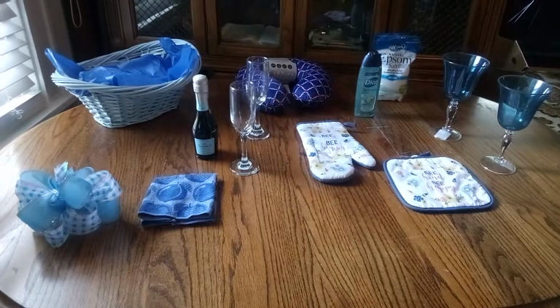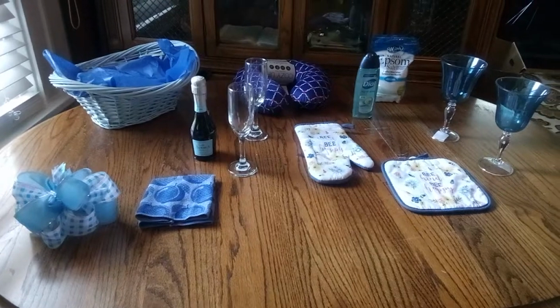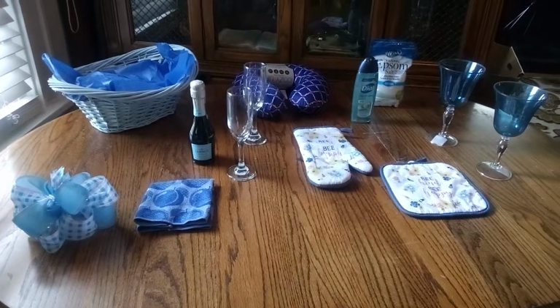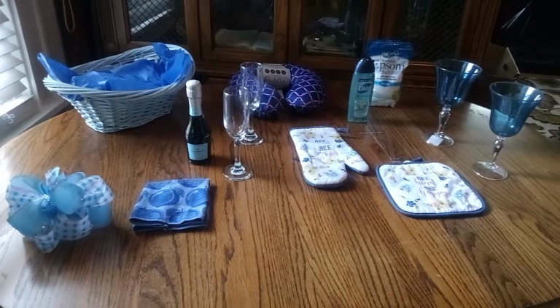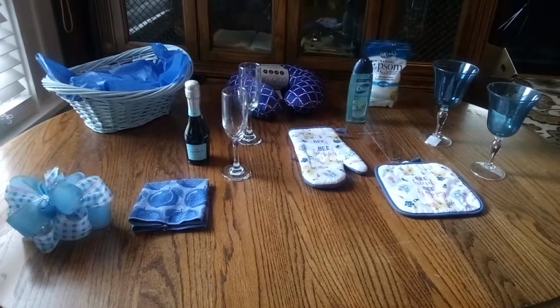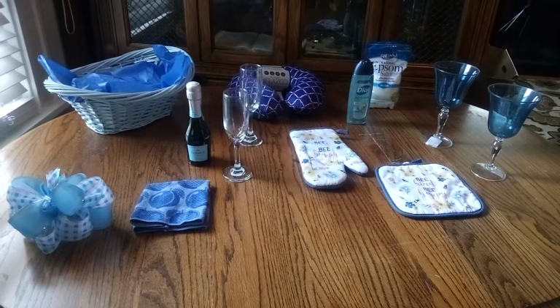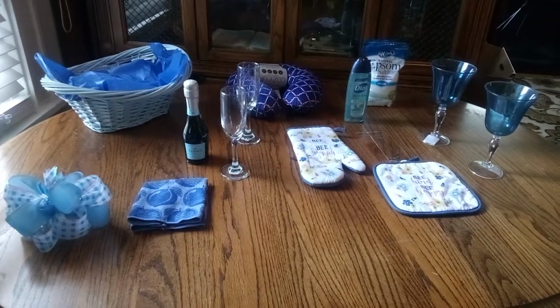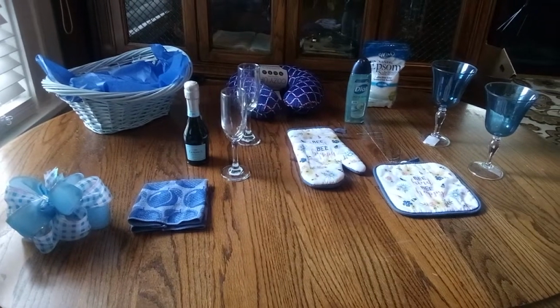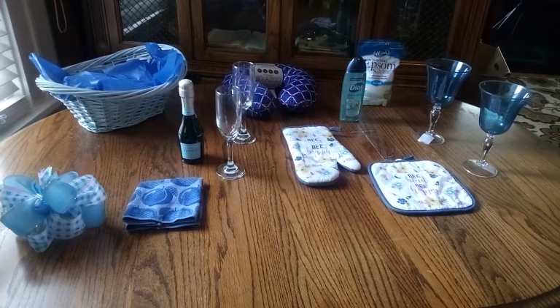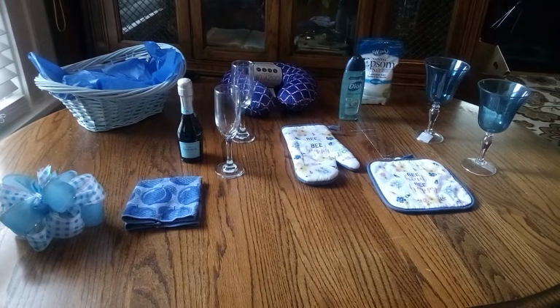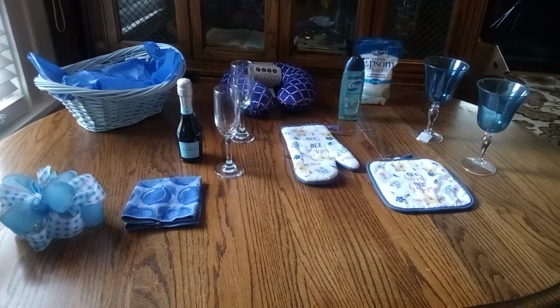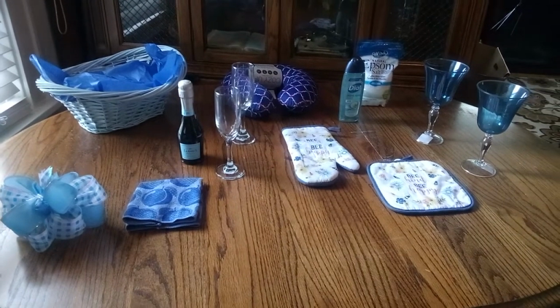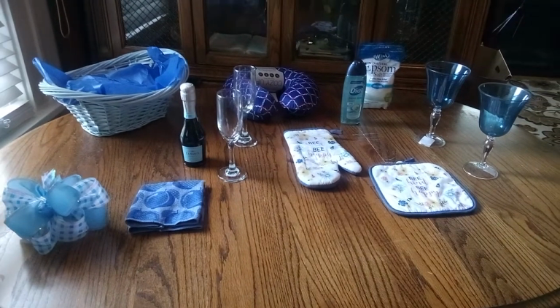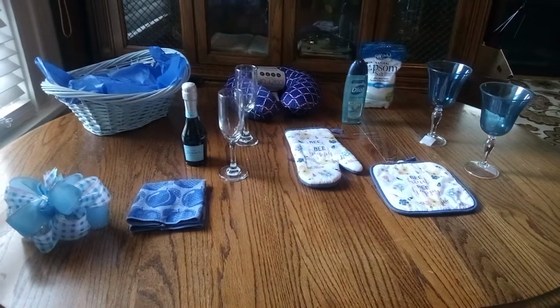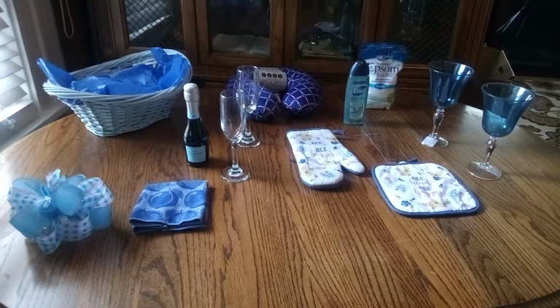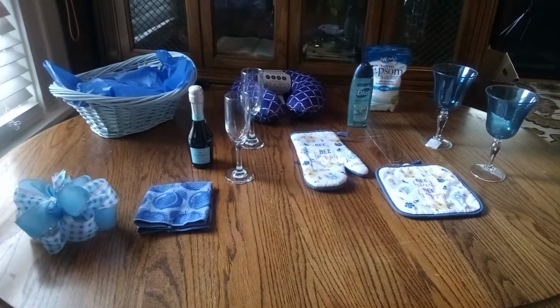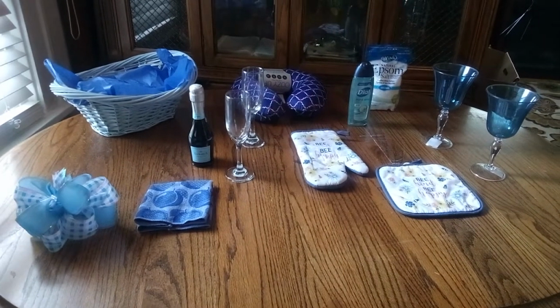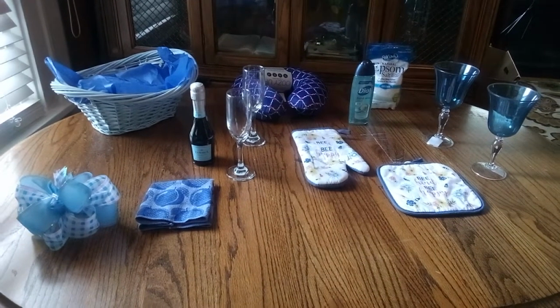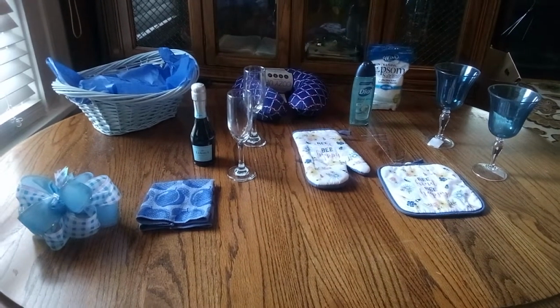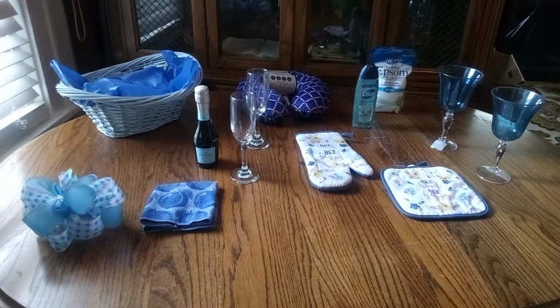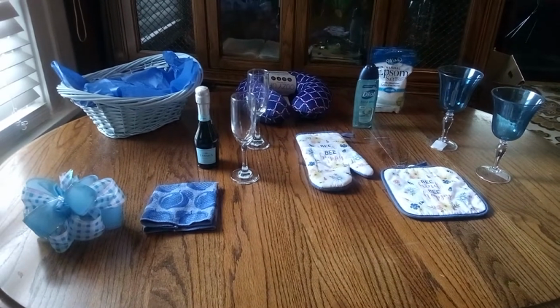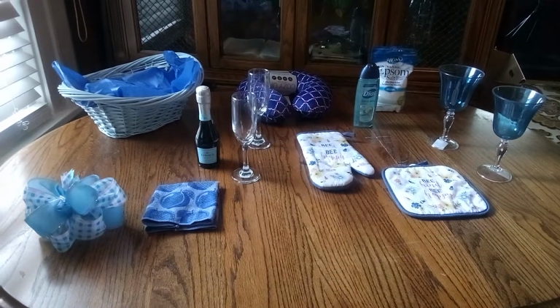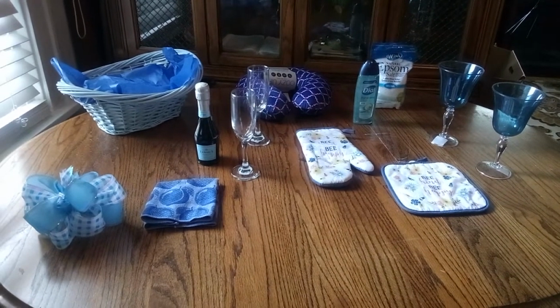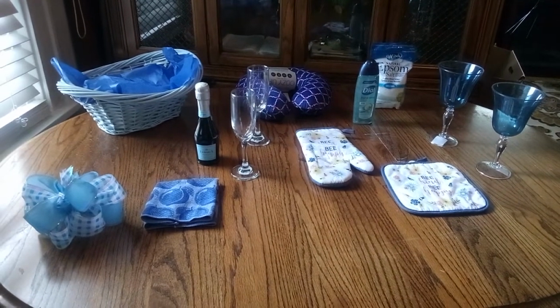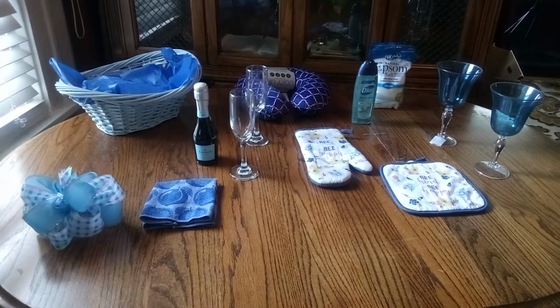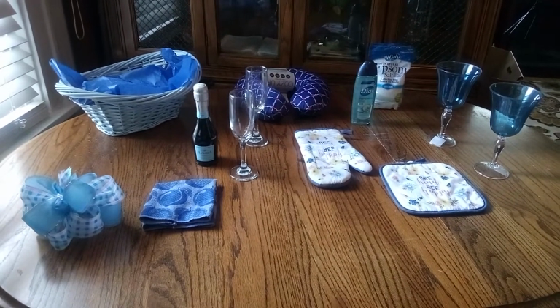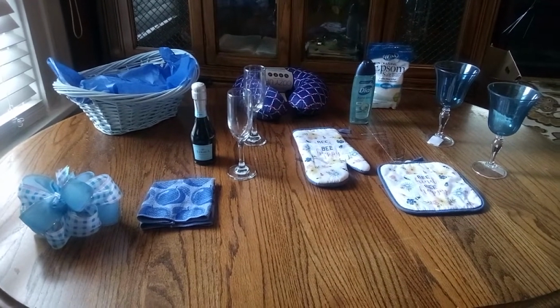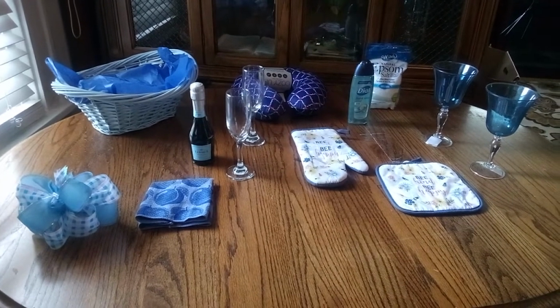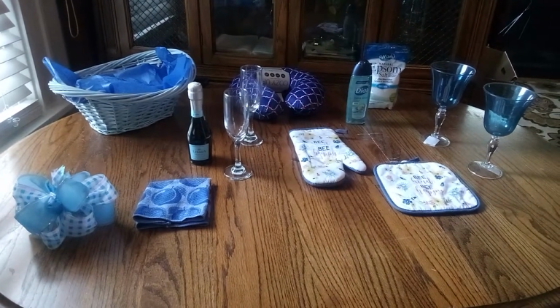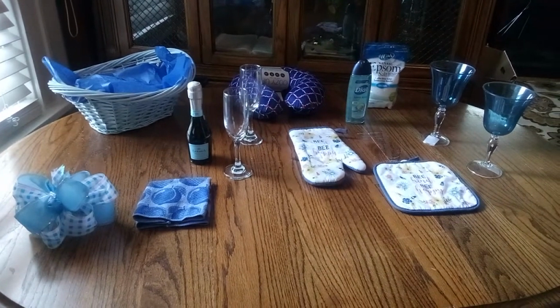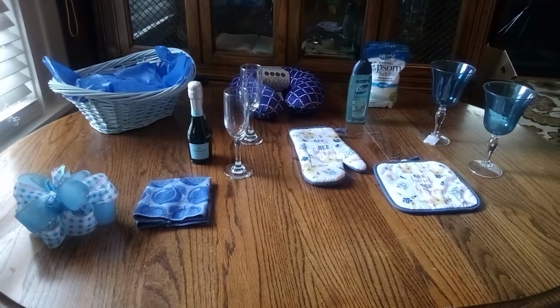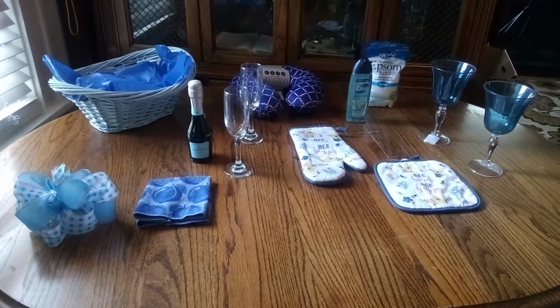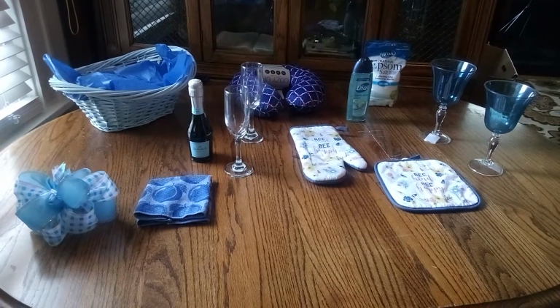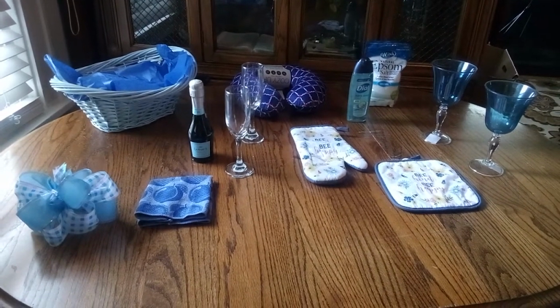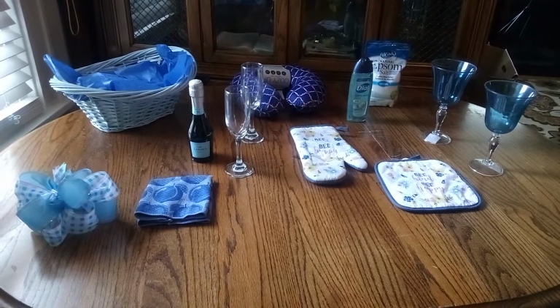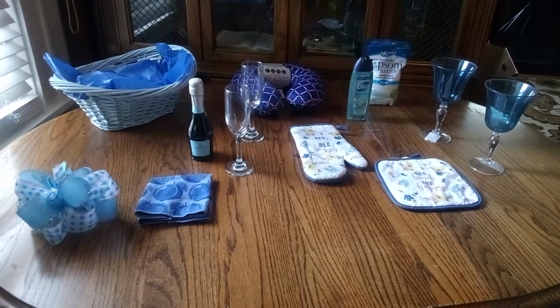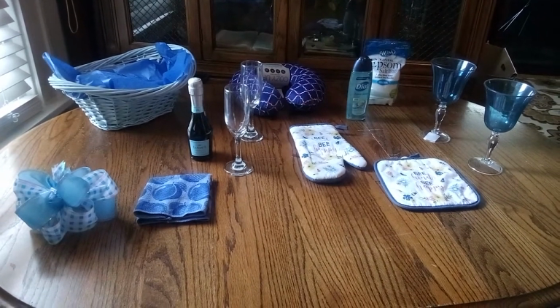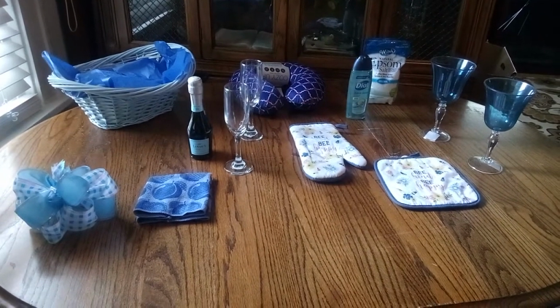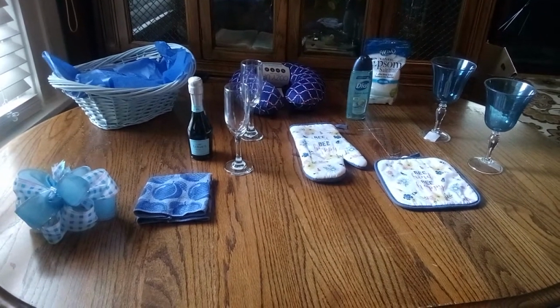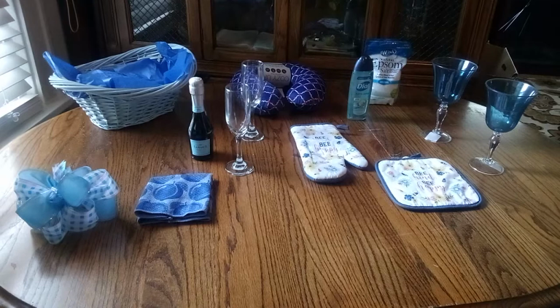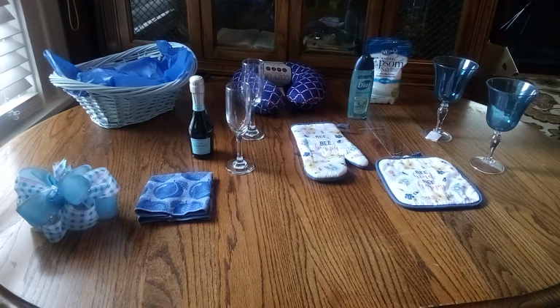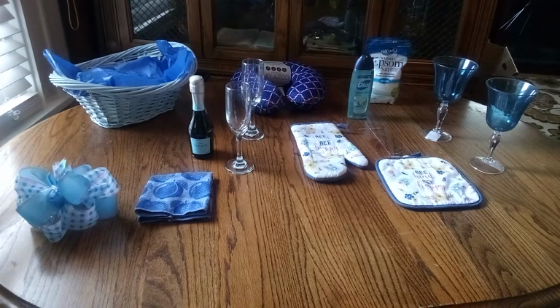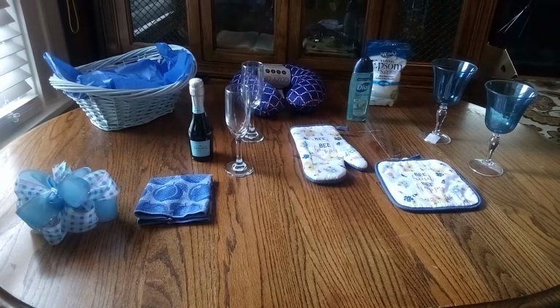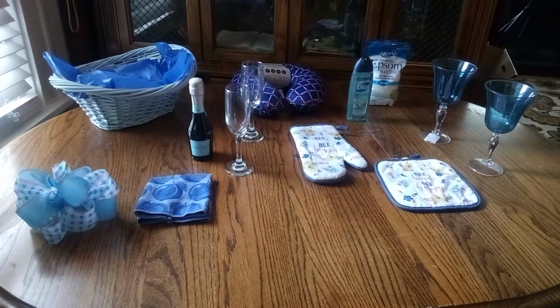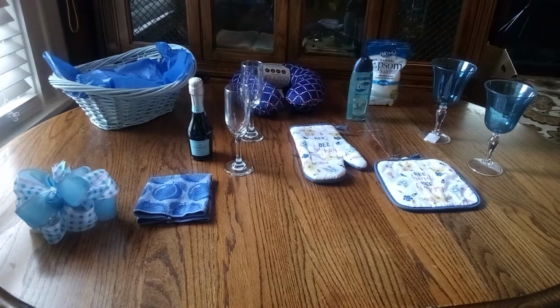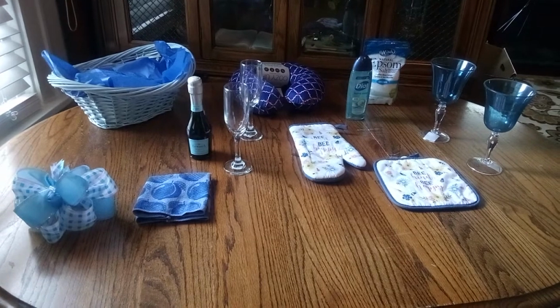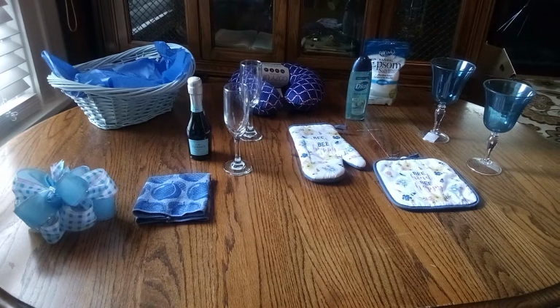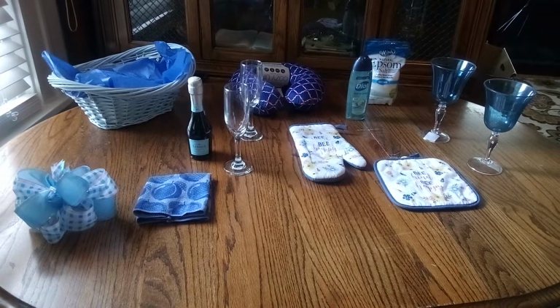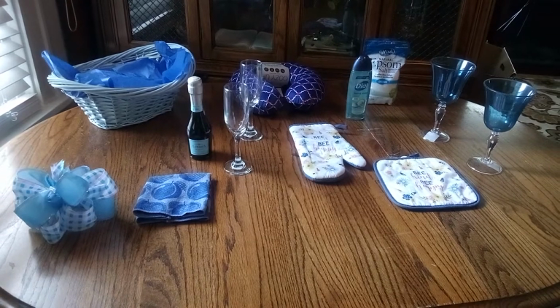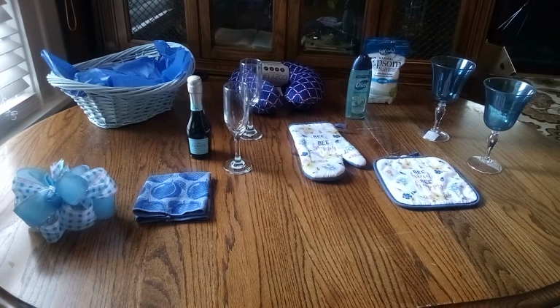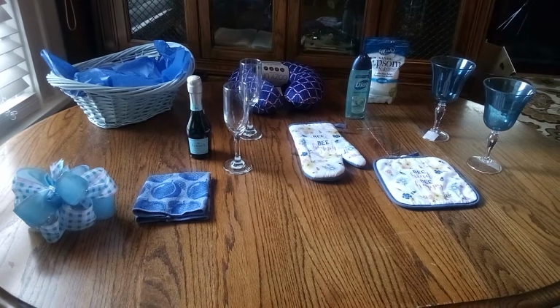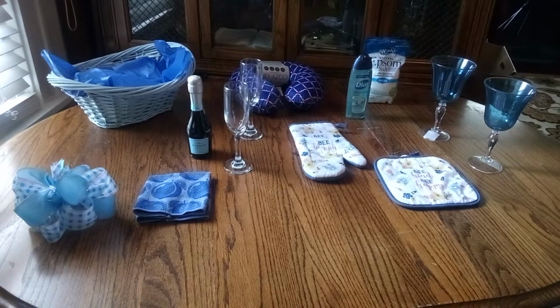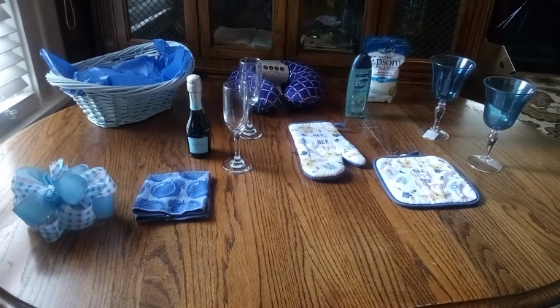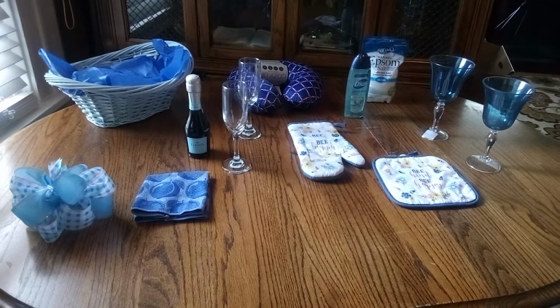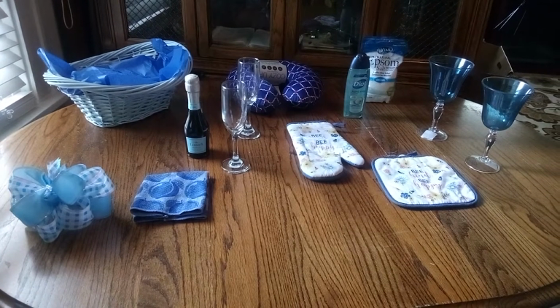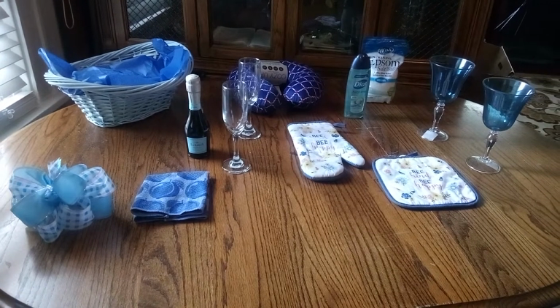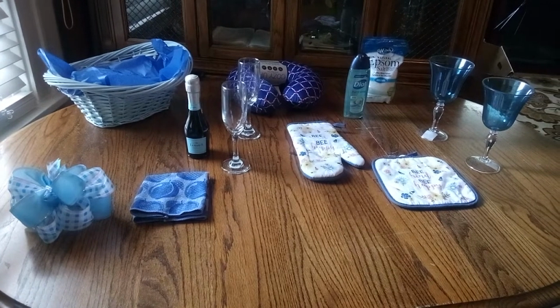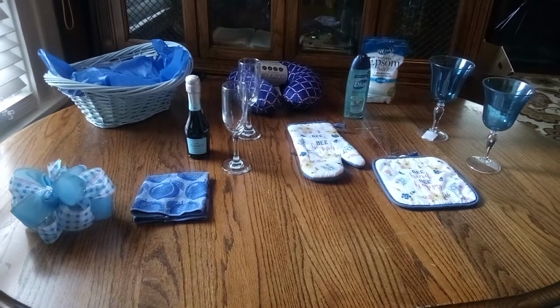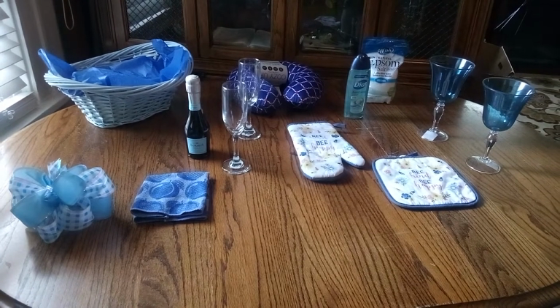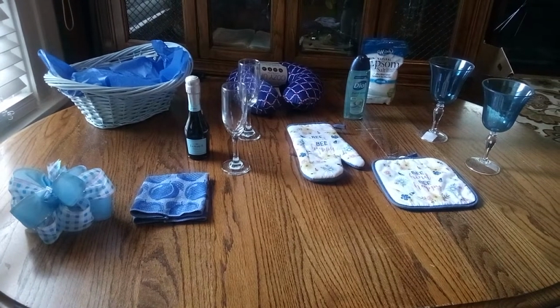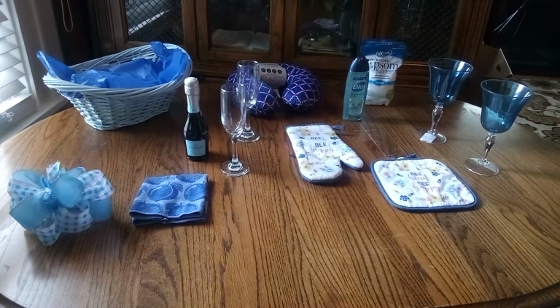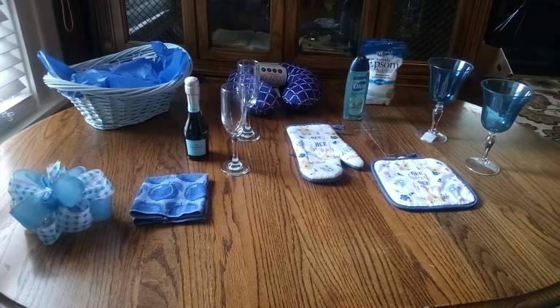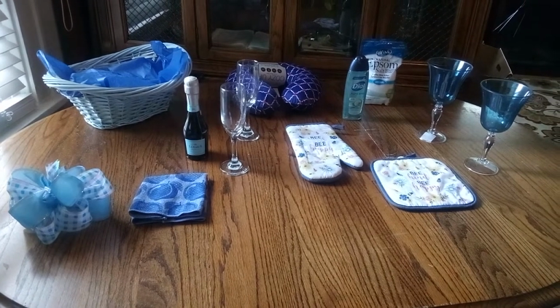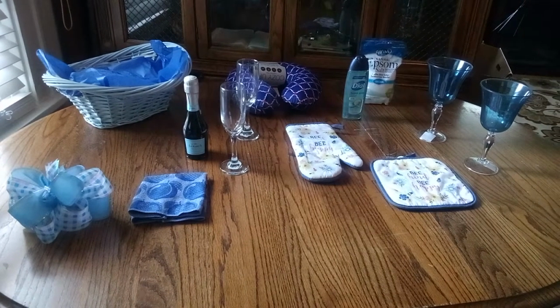Welcome back, my friends, to Baskets by Carla. I thank you all for coming to join me.